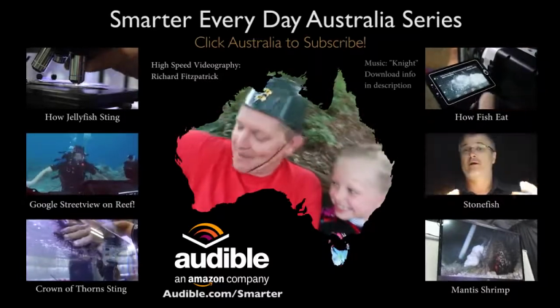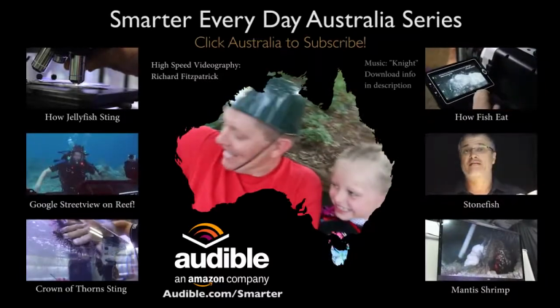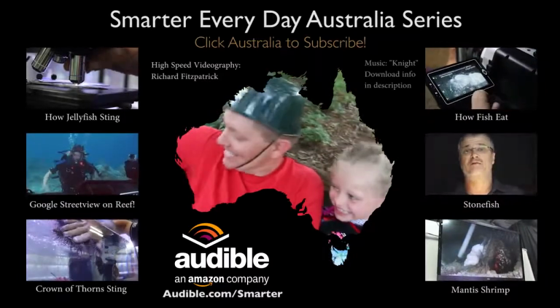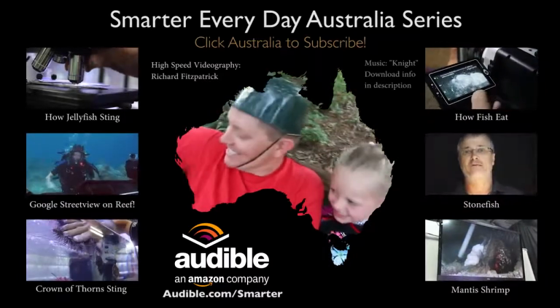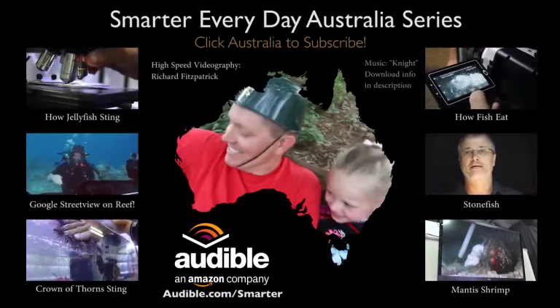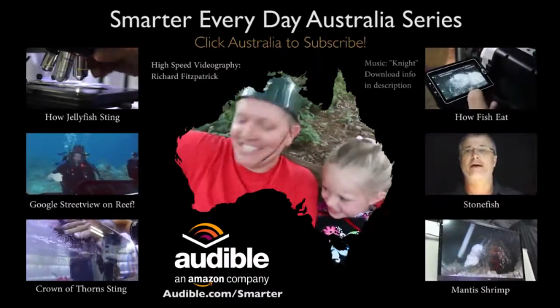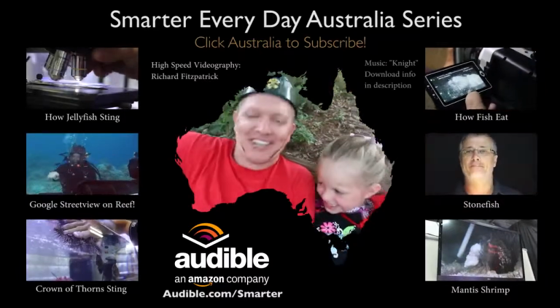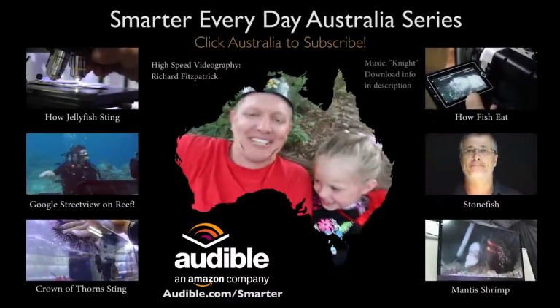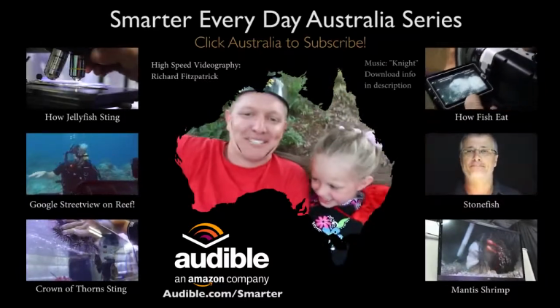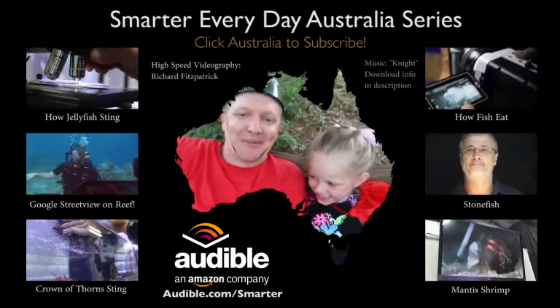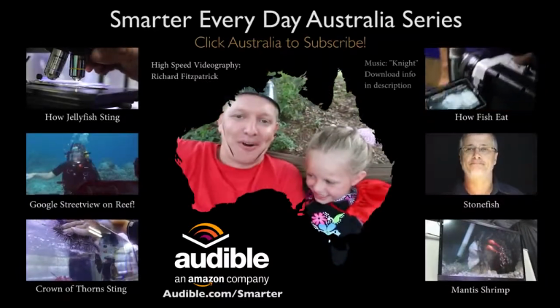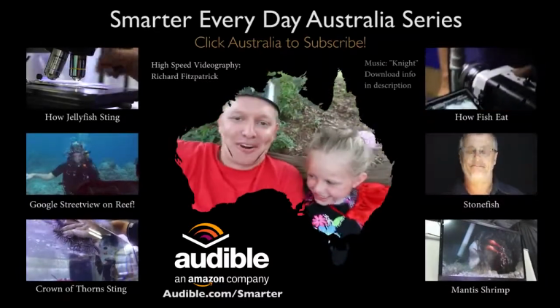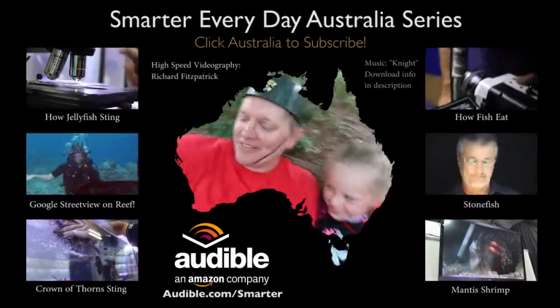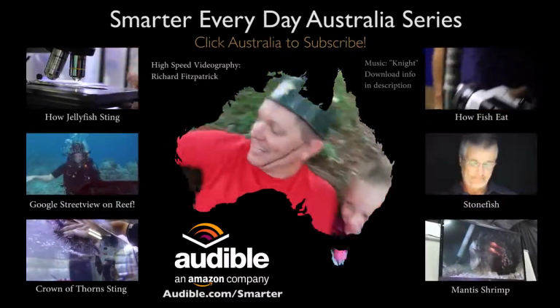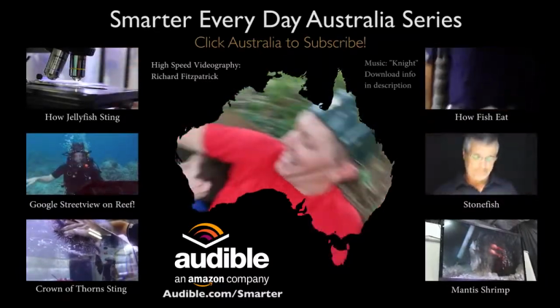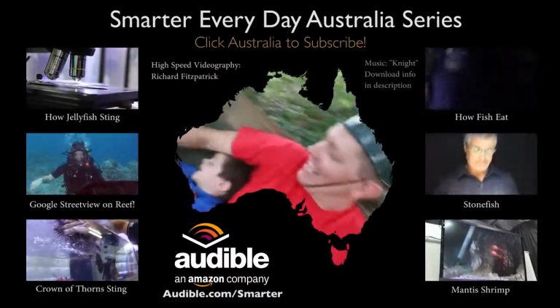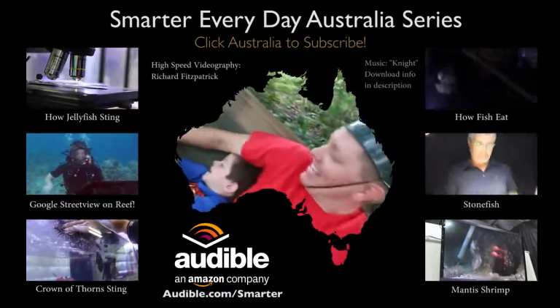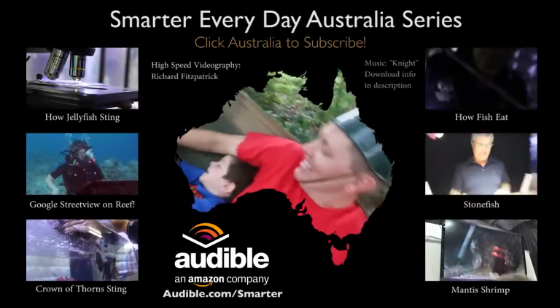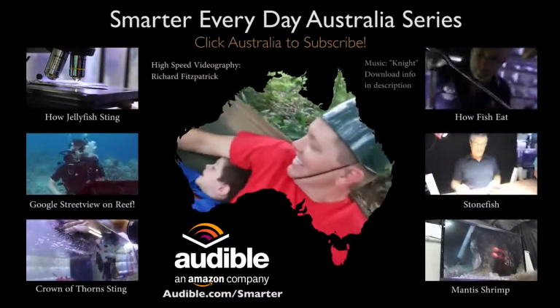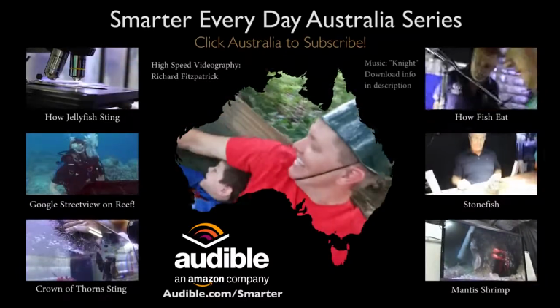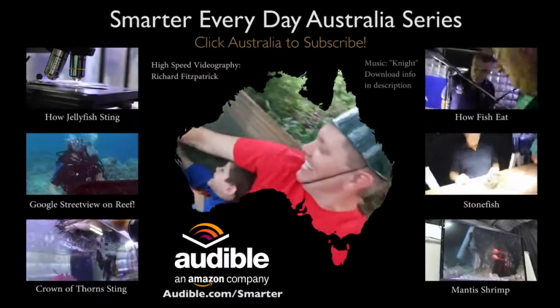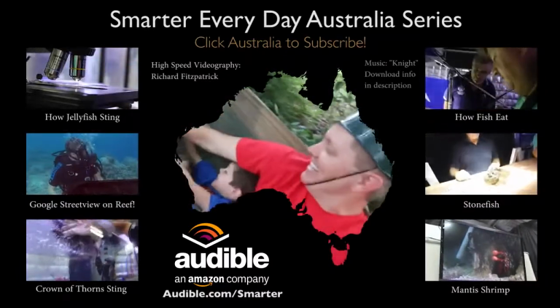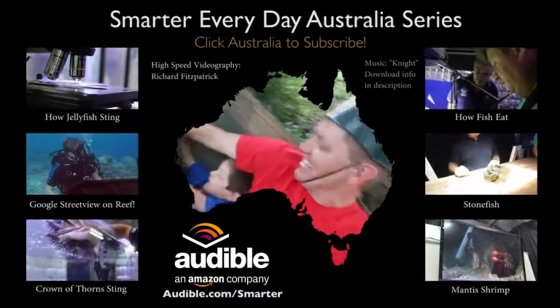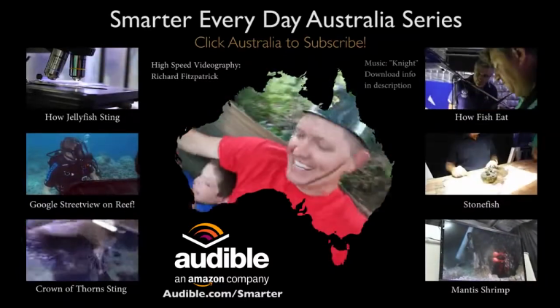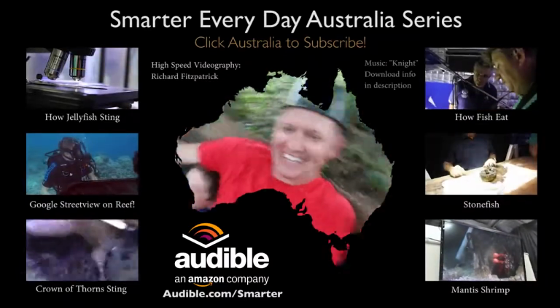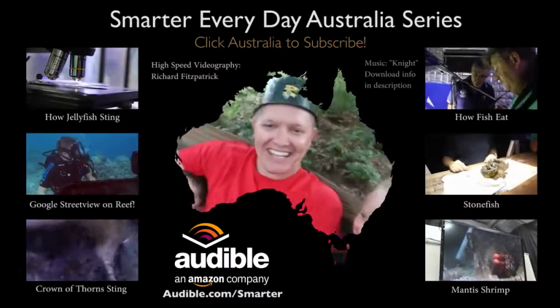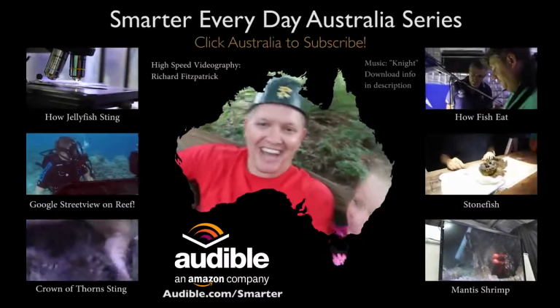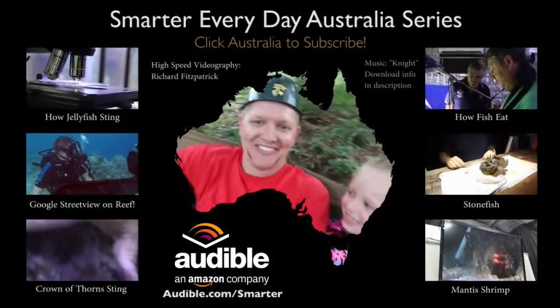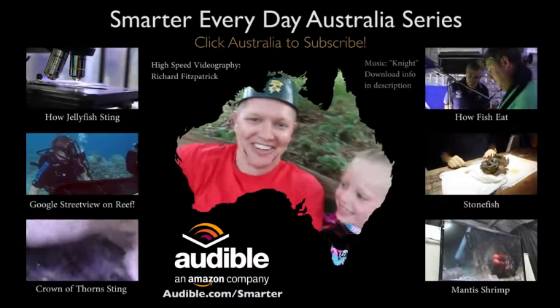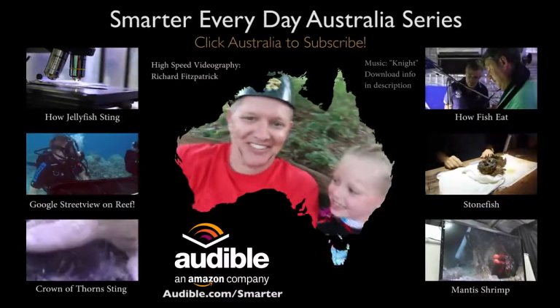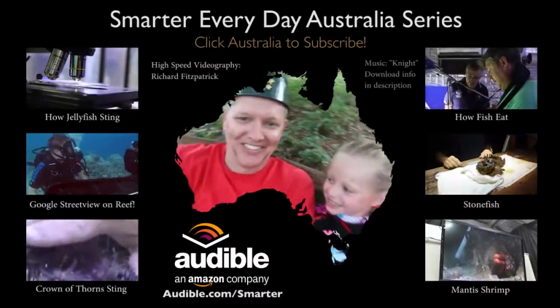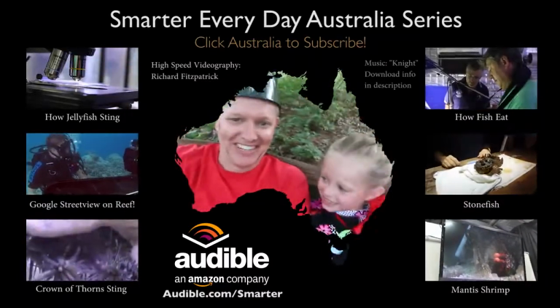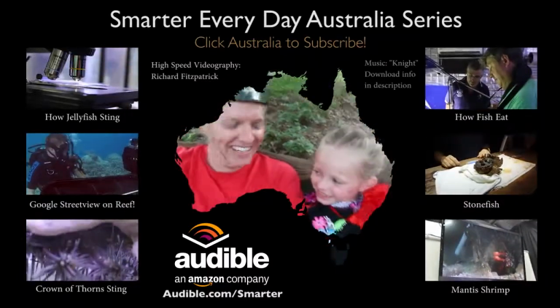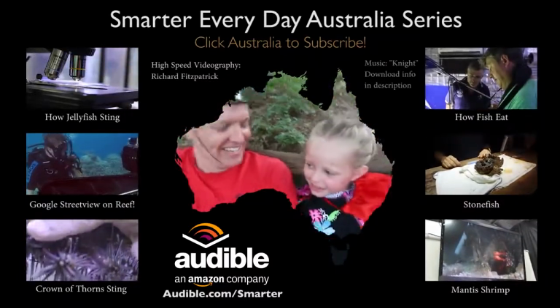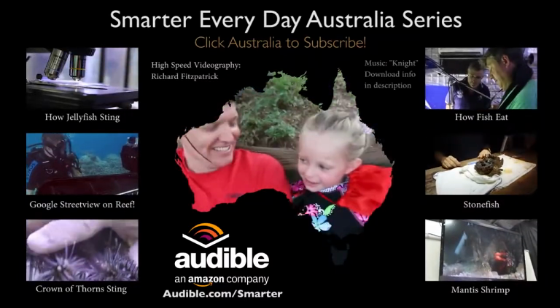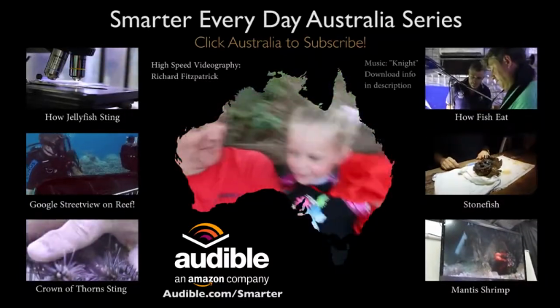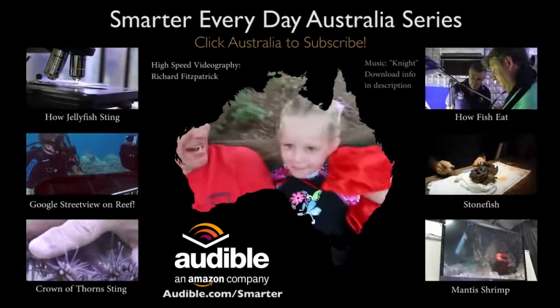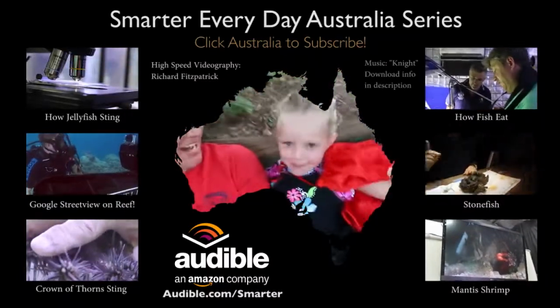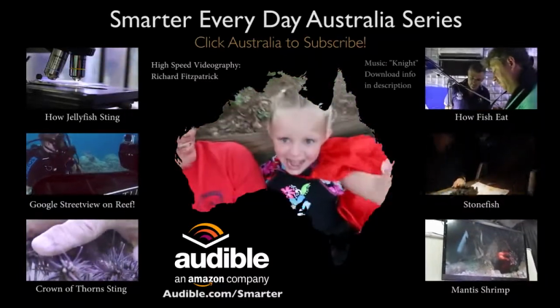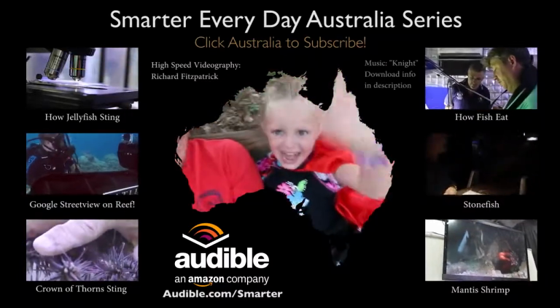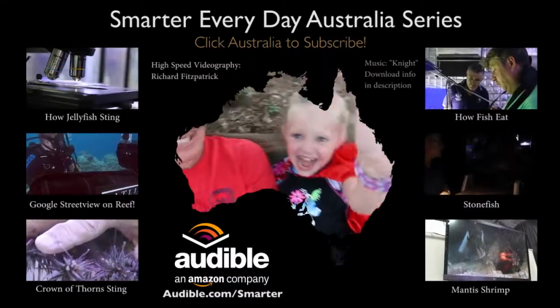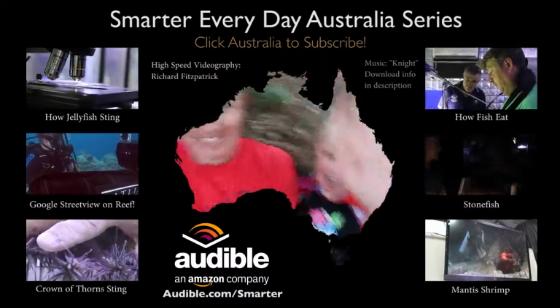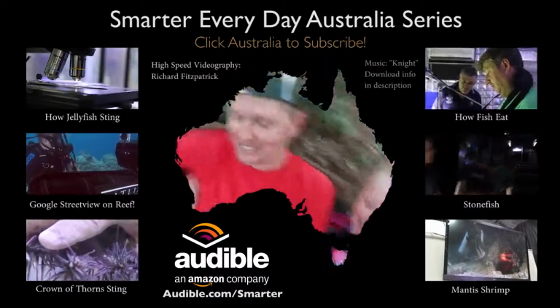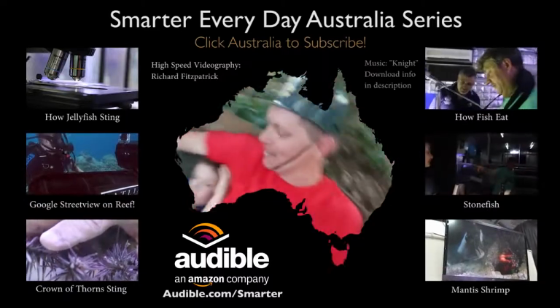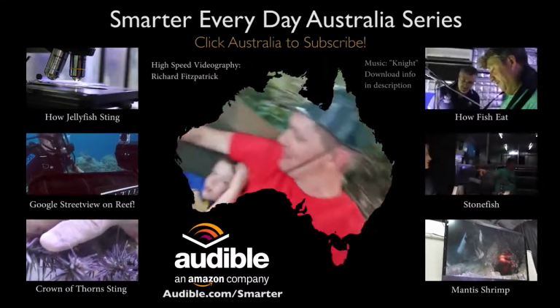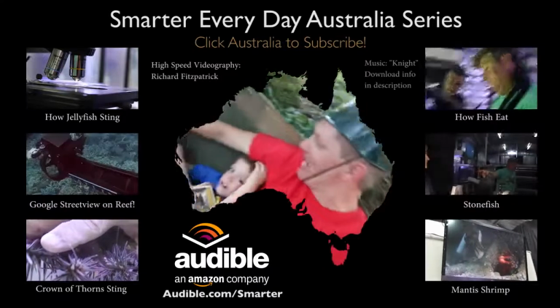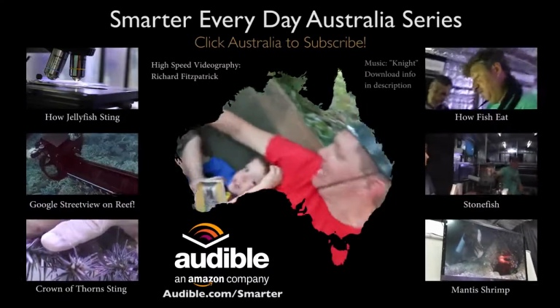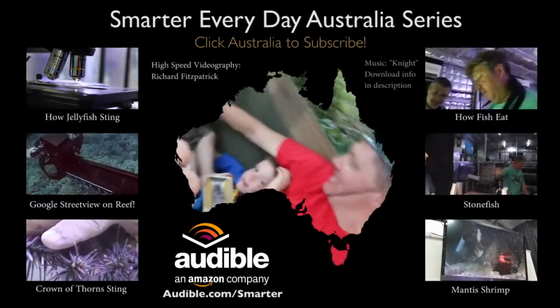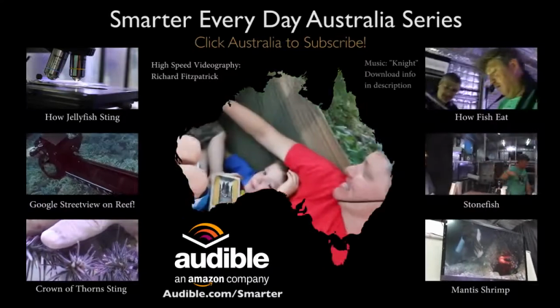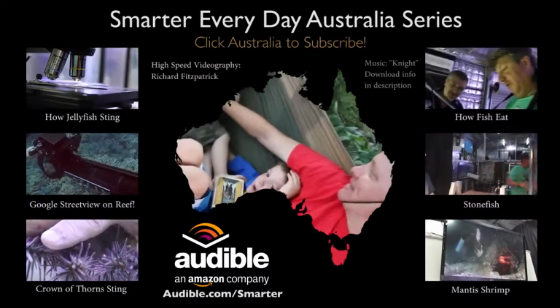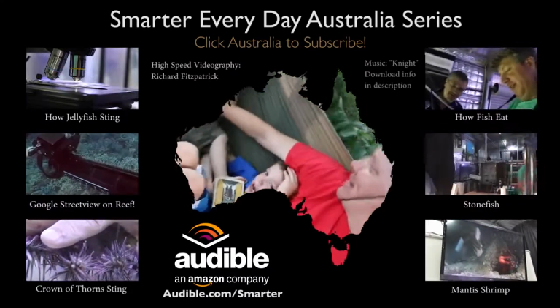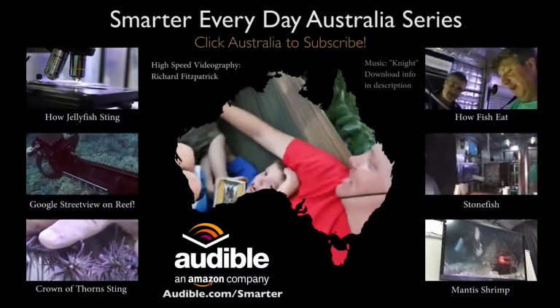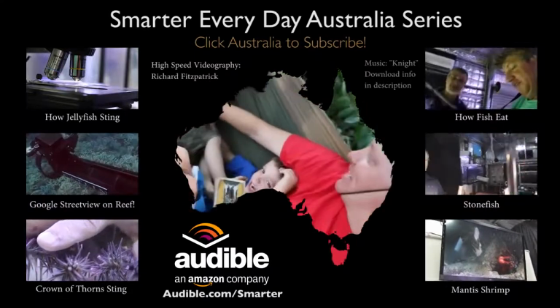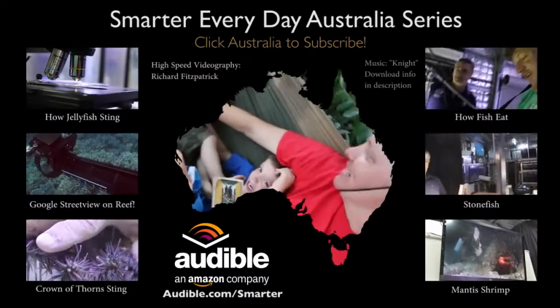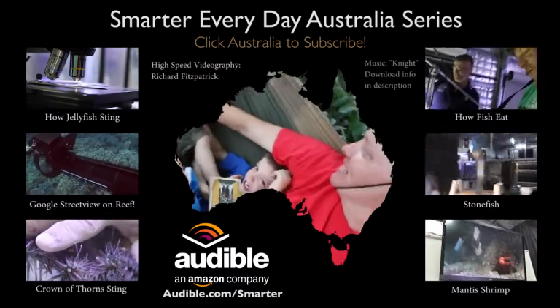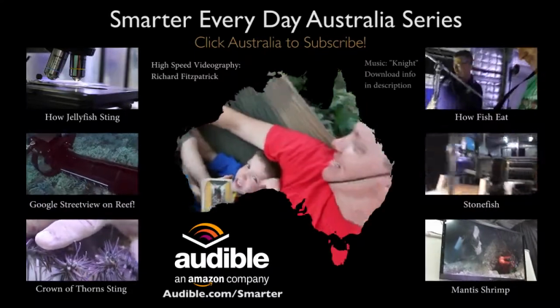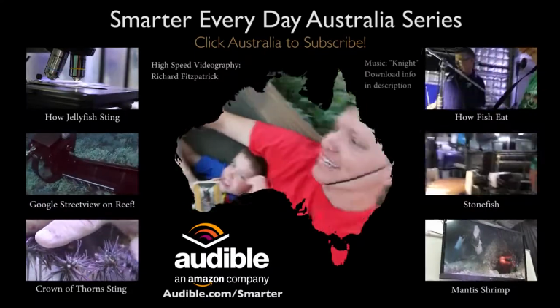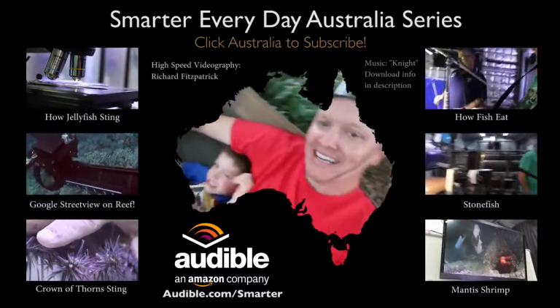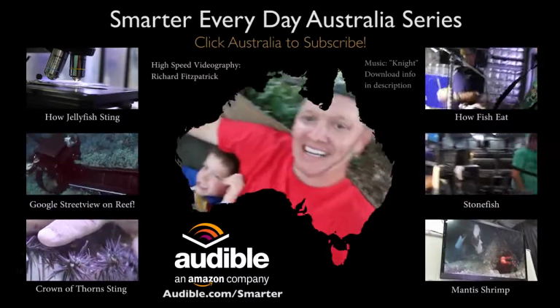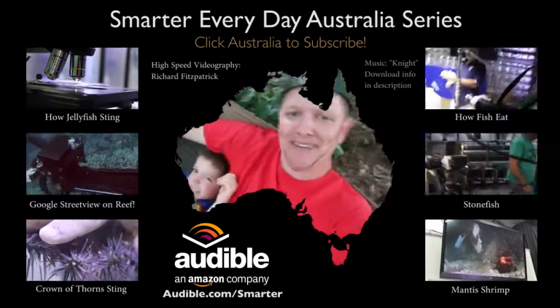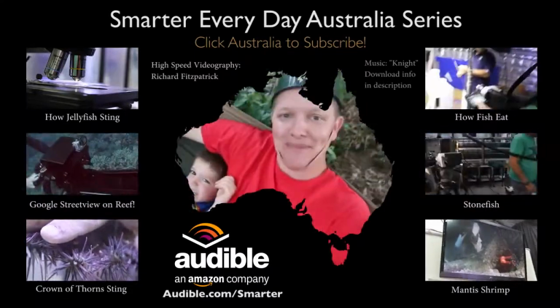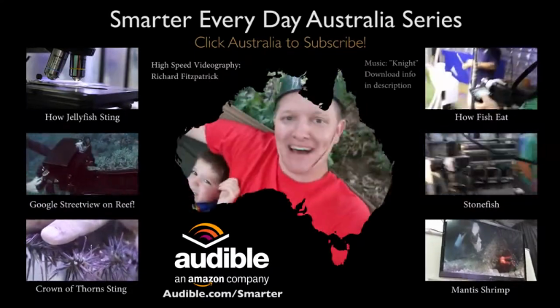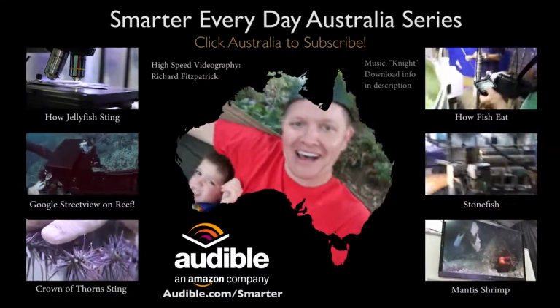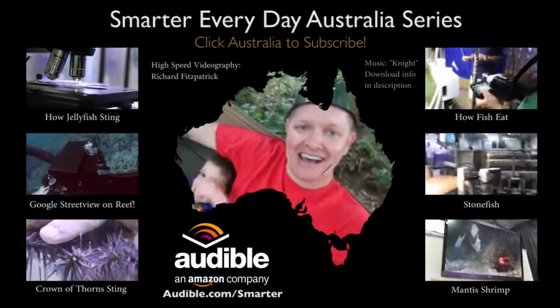I'm Destin. You're getting smarter every day. Have a good one. Bye!